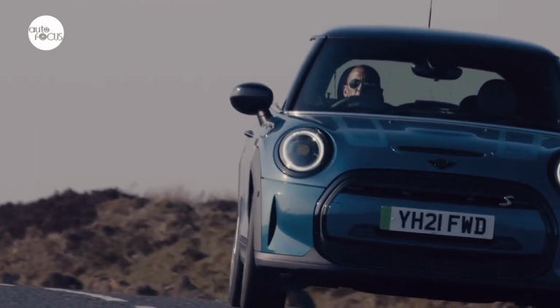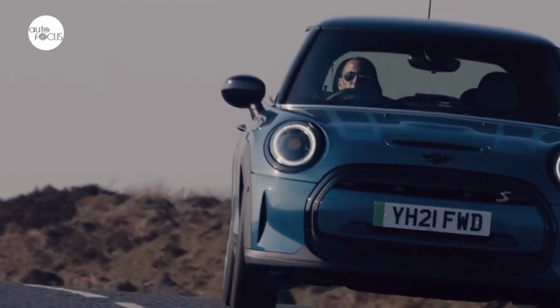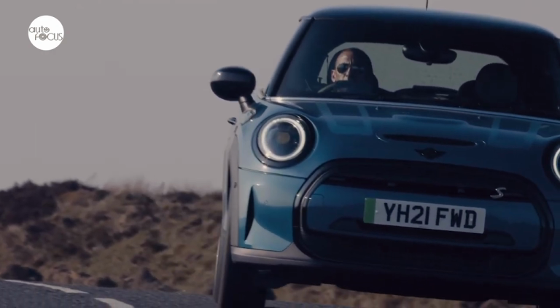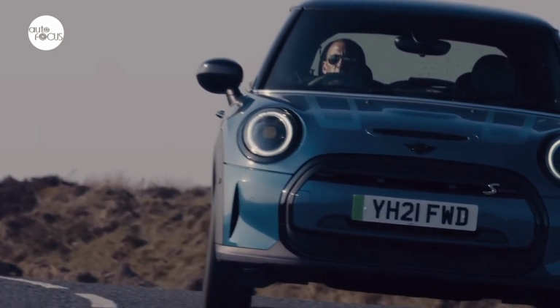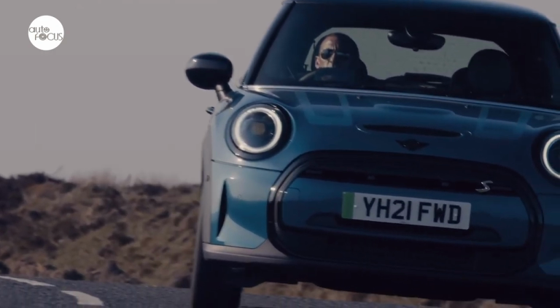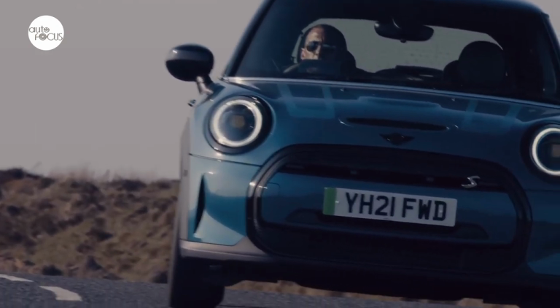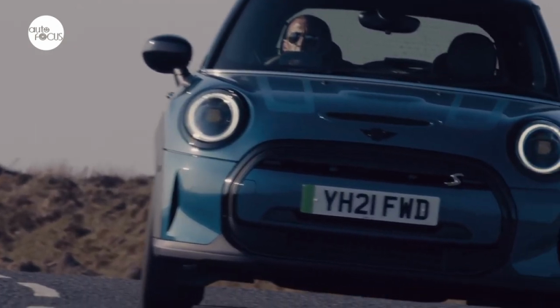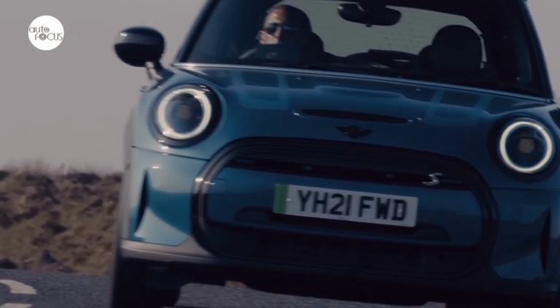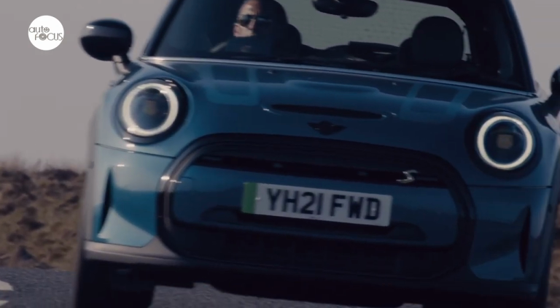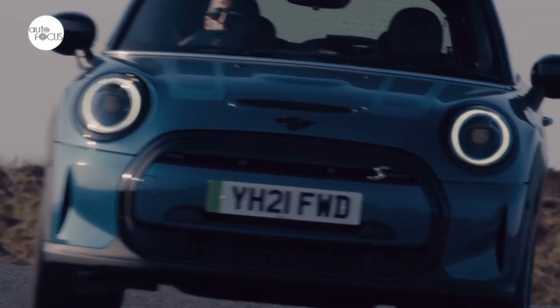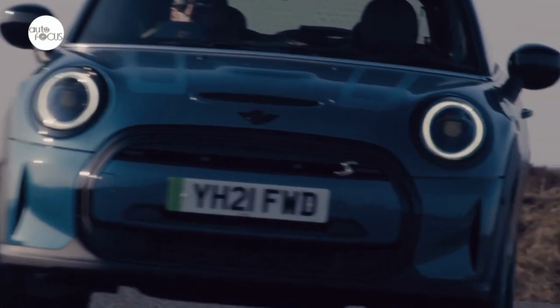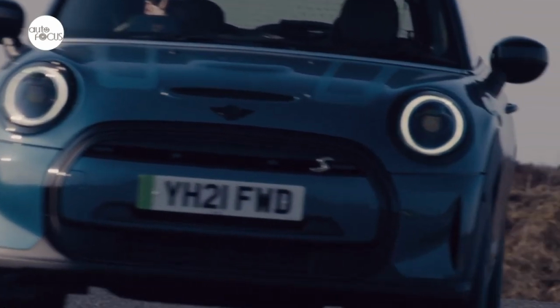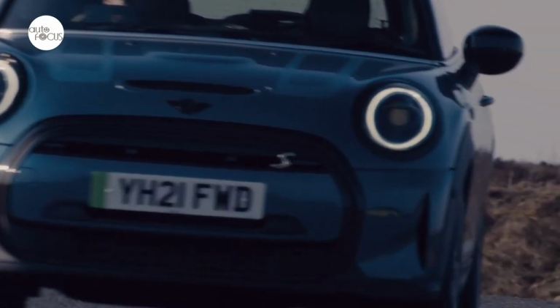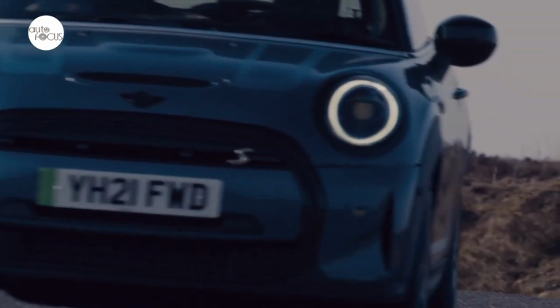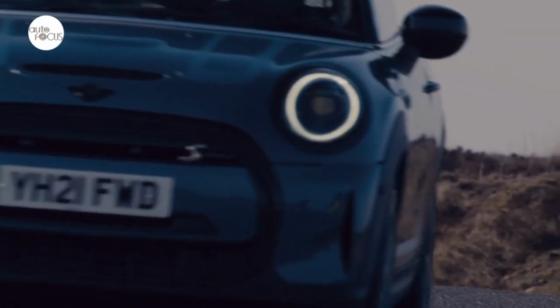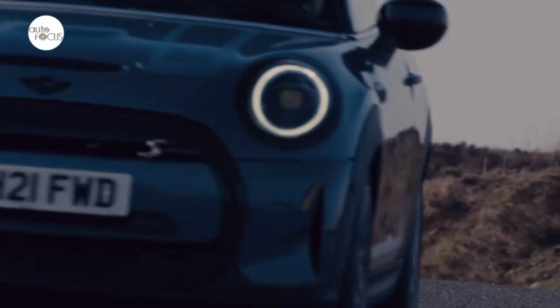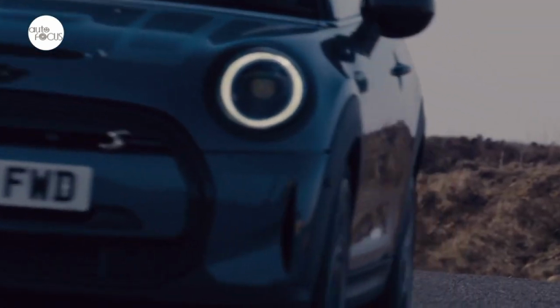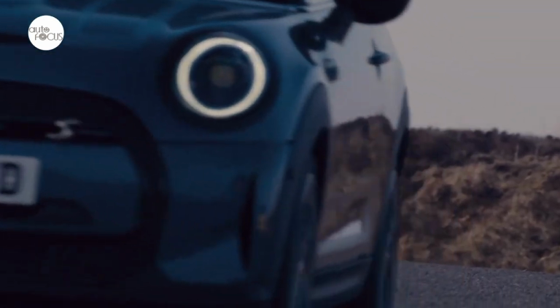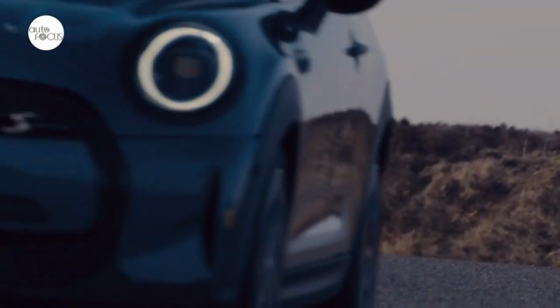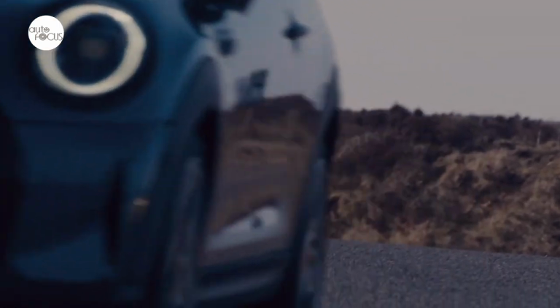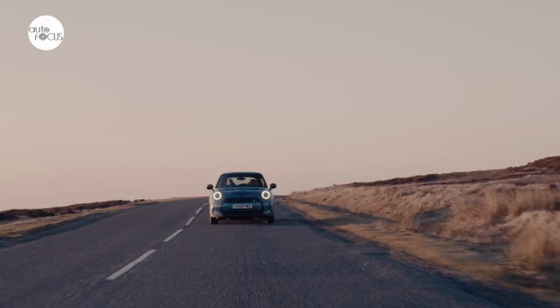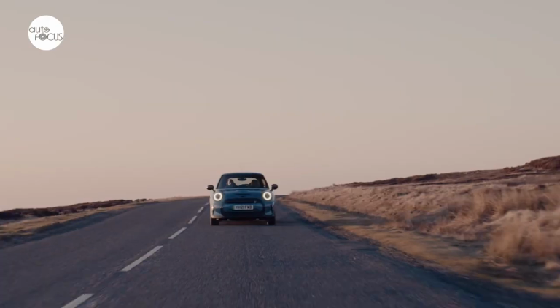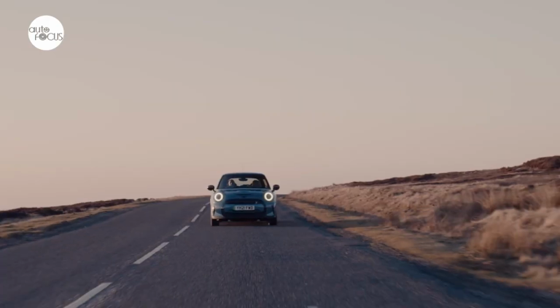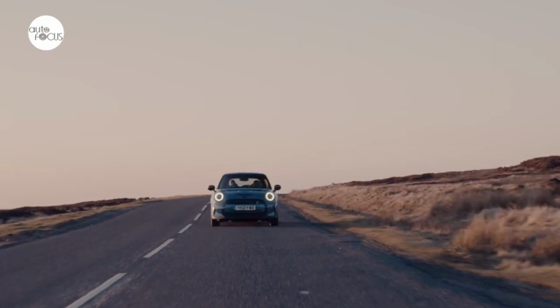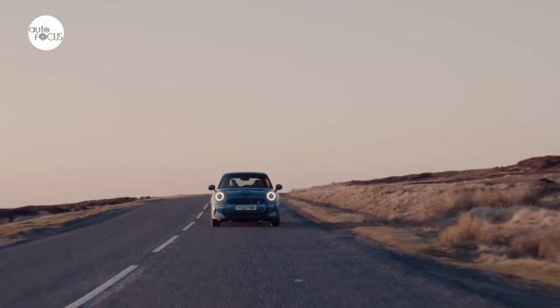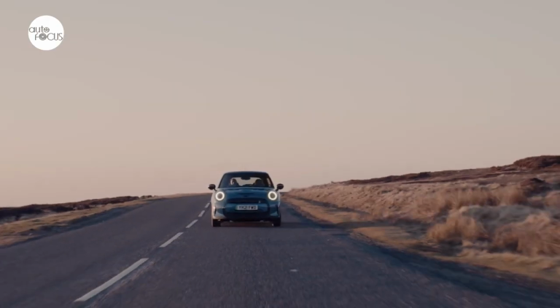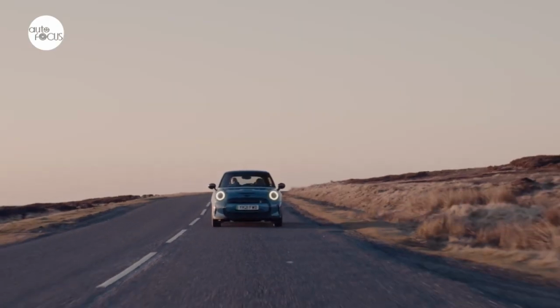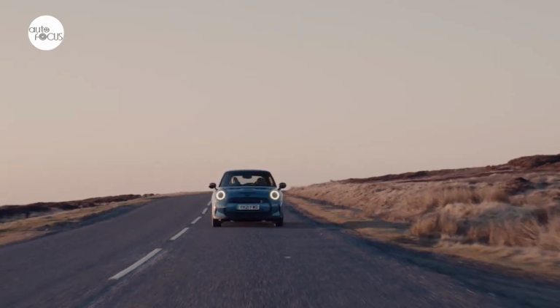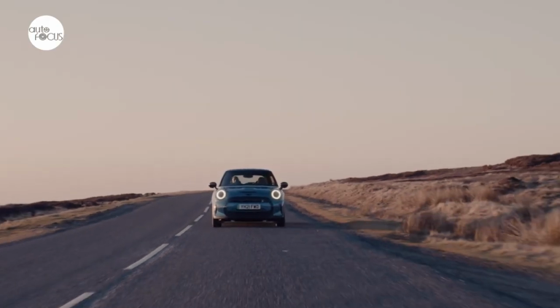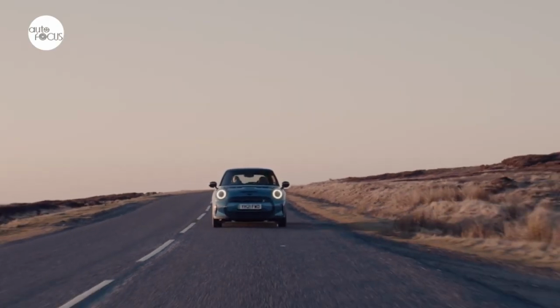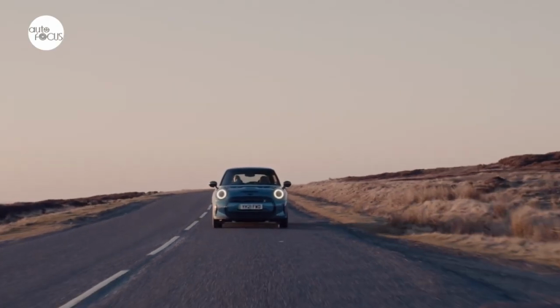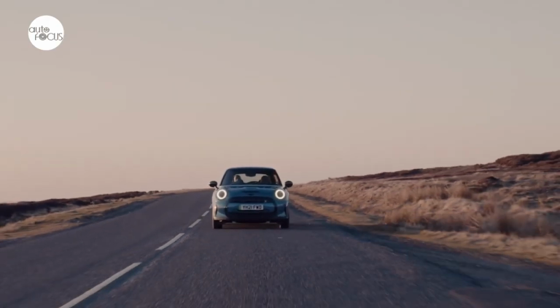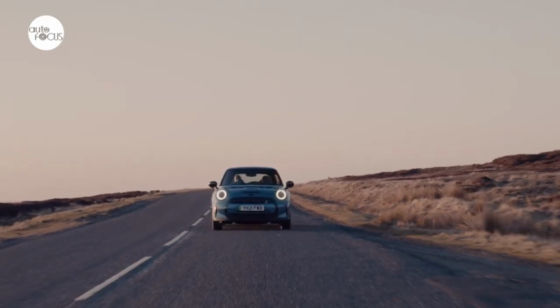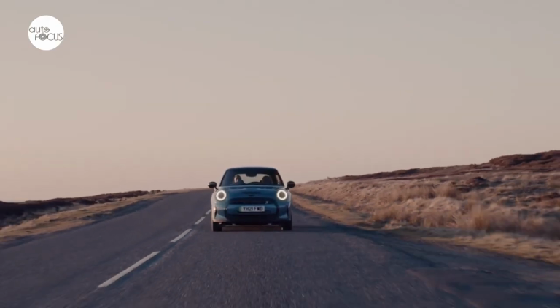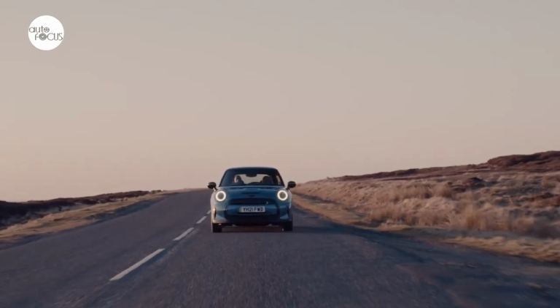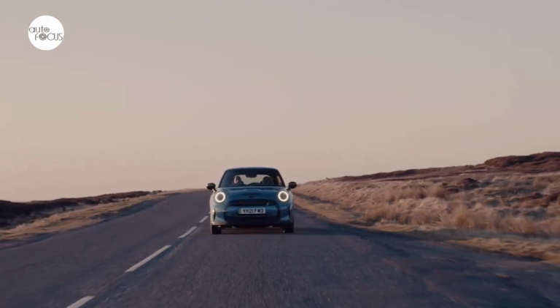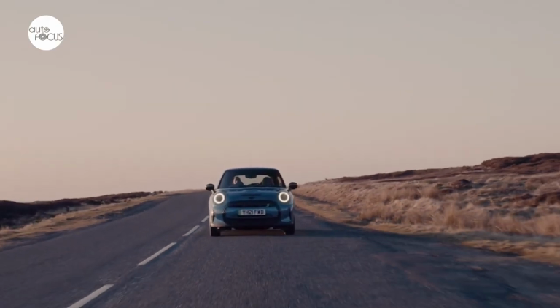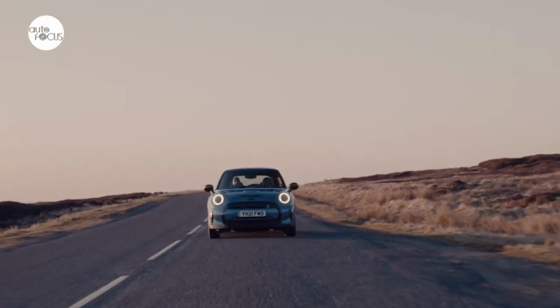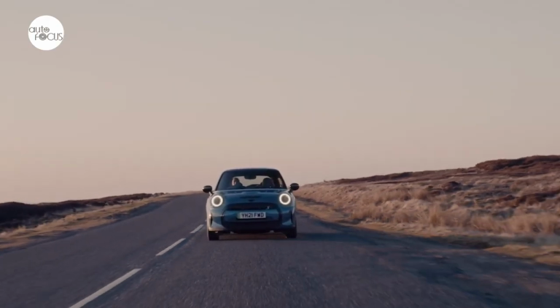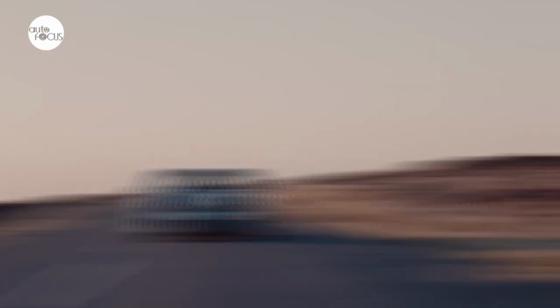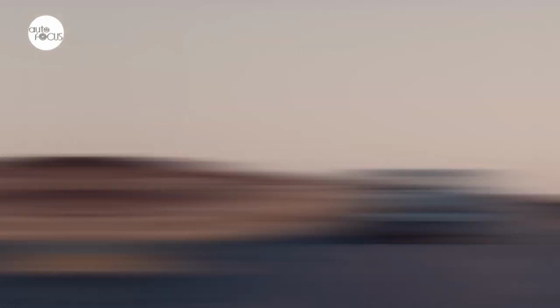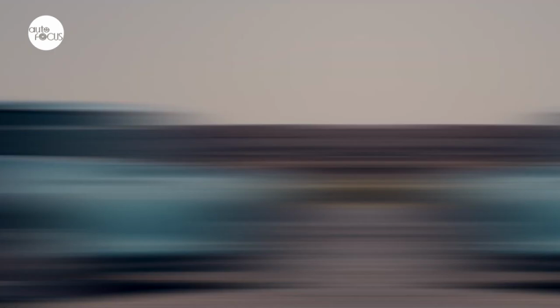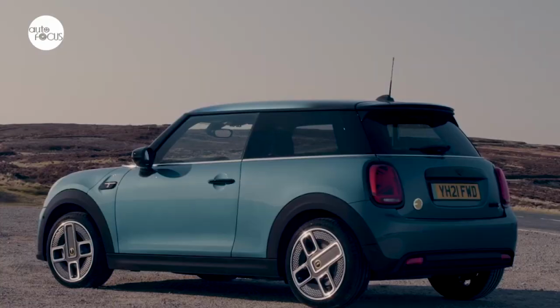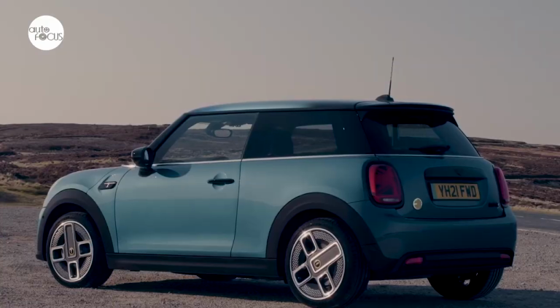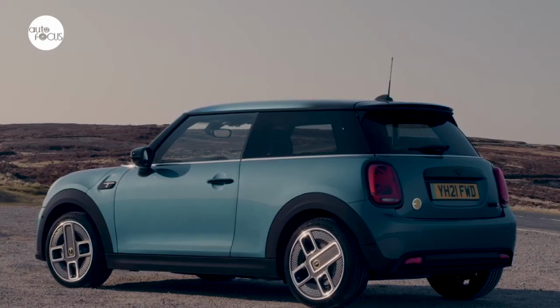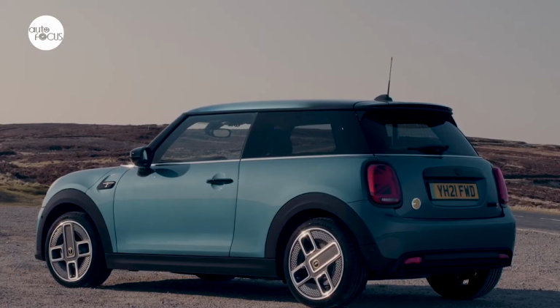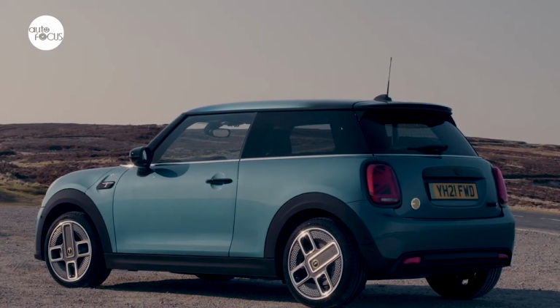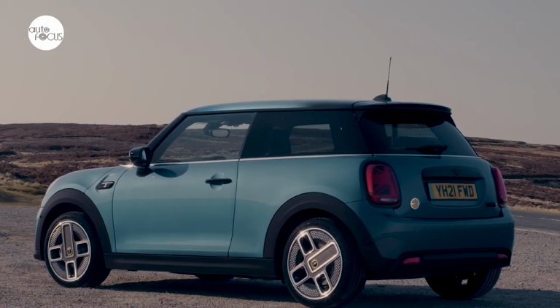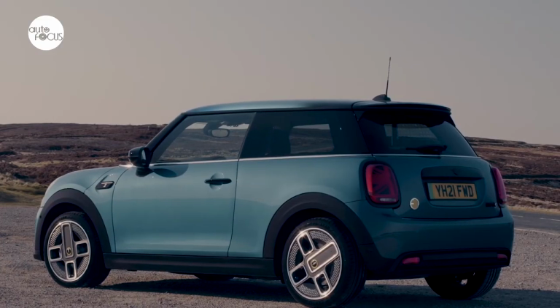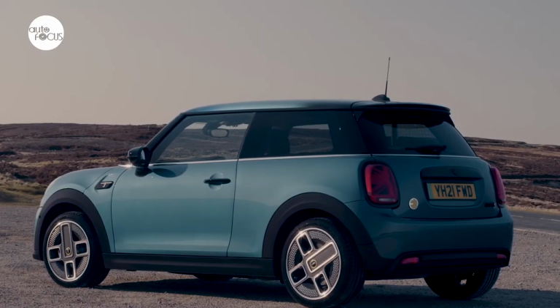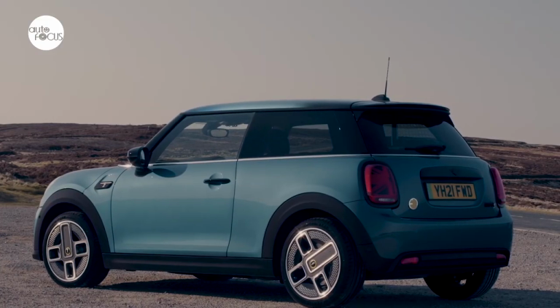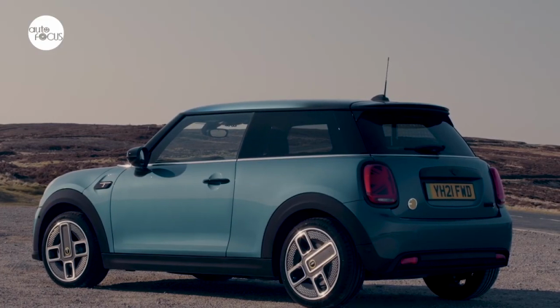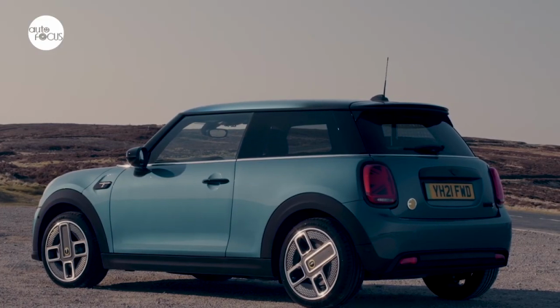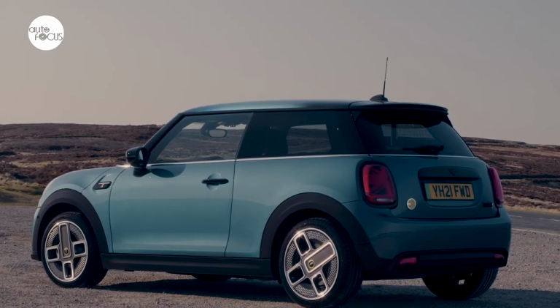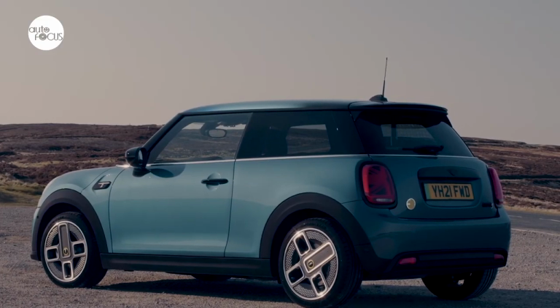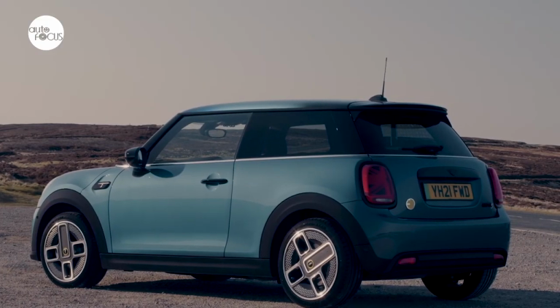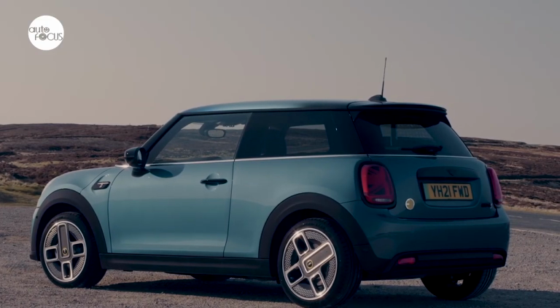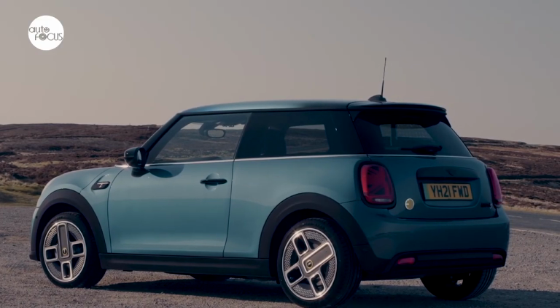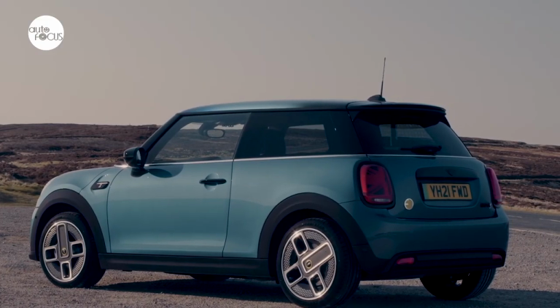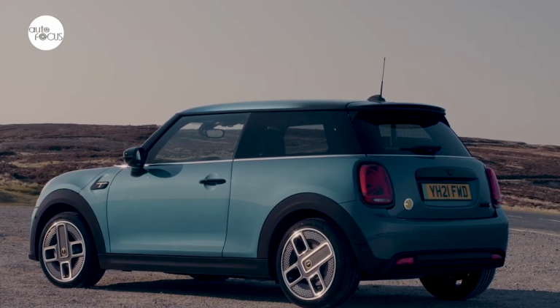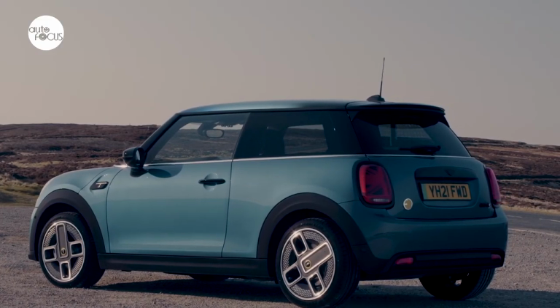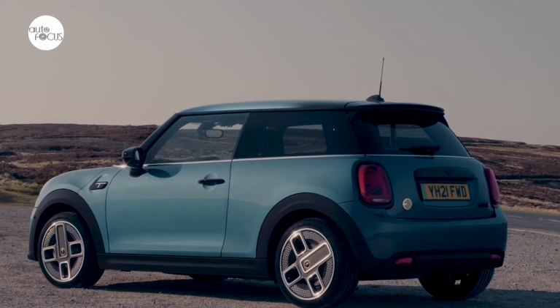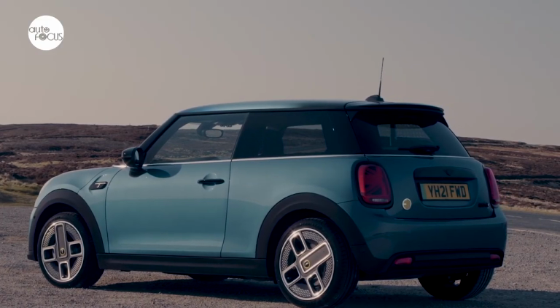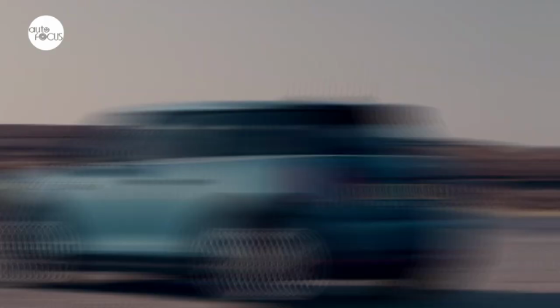The Mini Electric Convertible also showcases edition-specific 17-inch Electric Power Spoke two-tone alloy wheels made from aluminum.